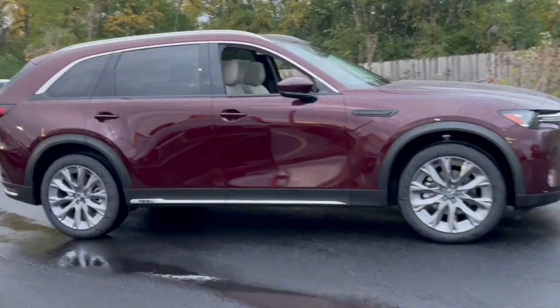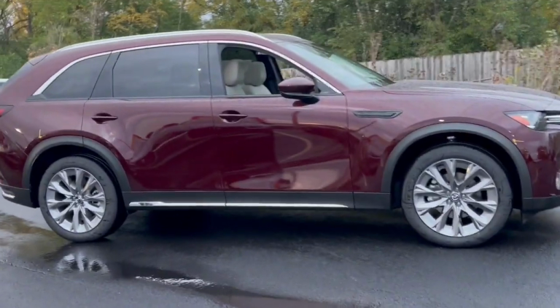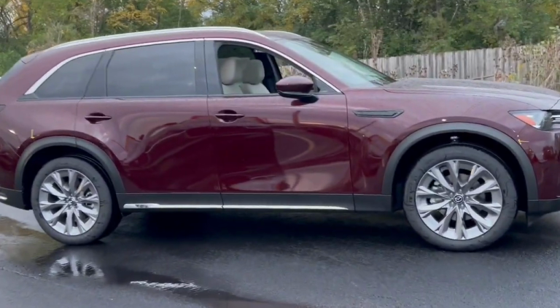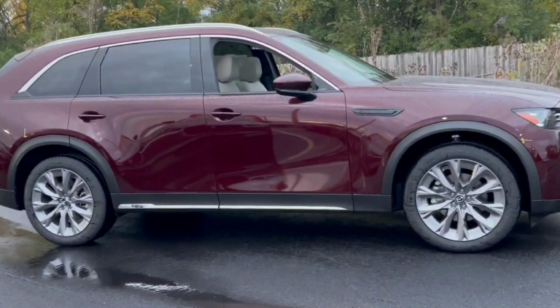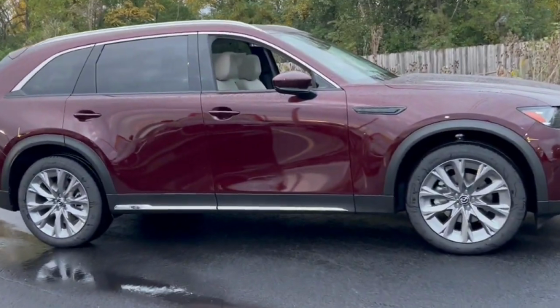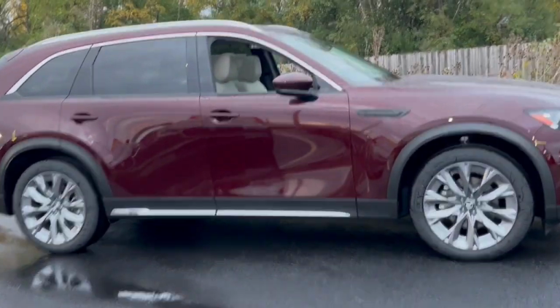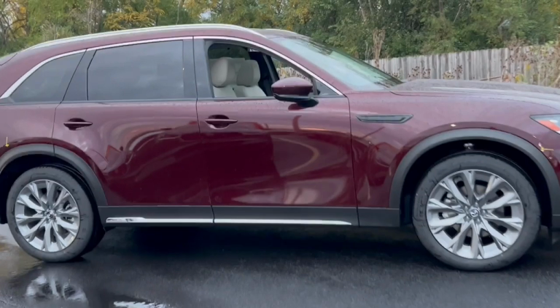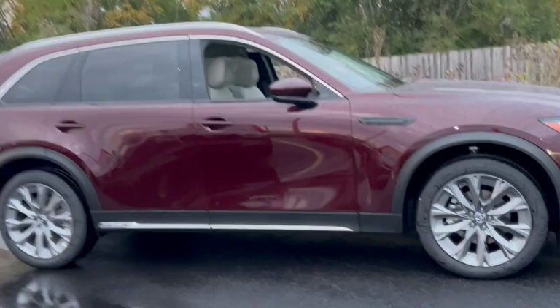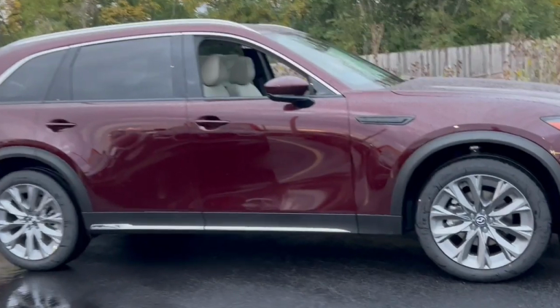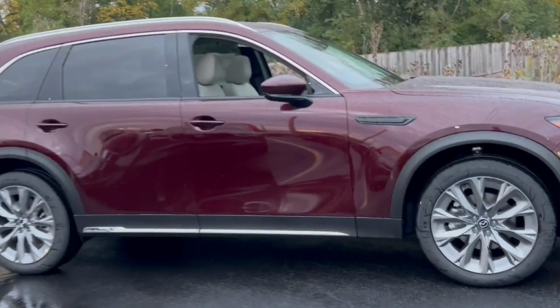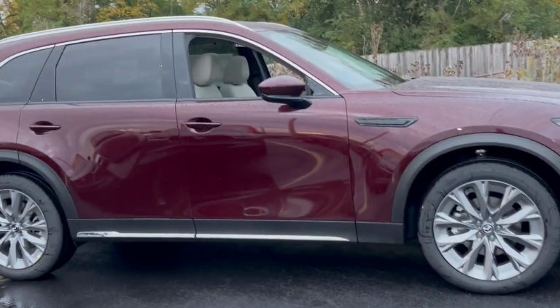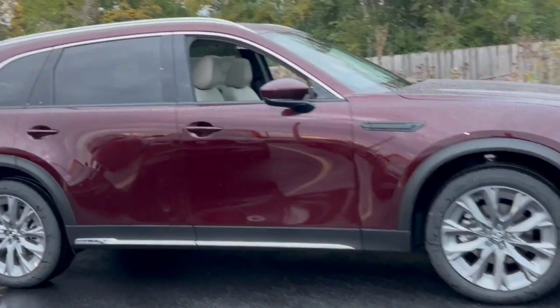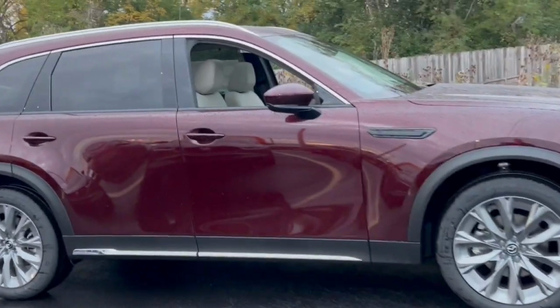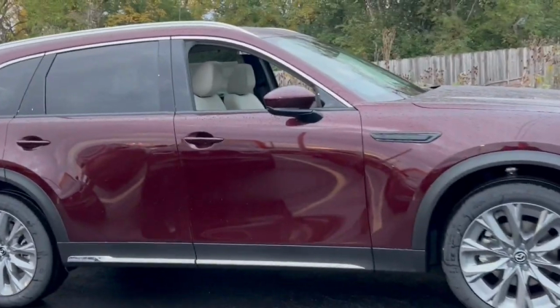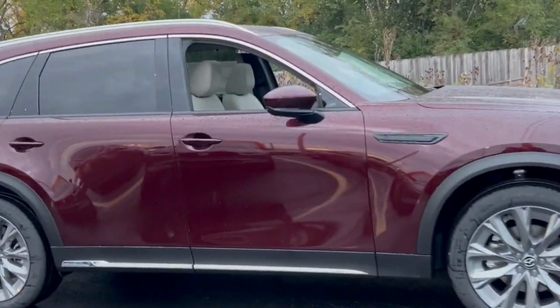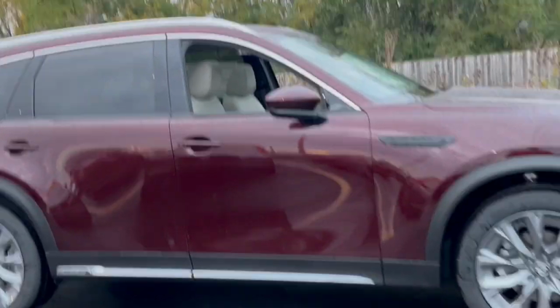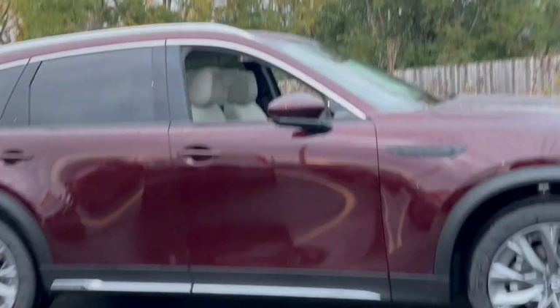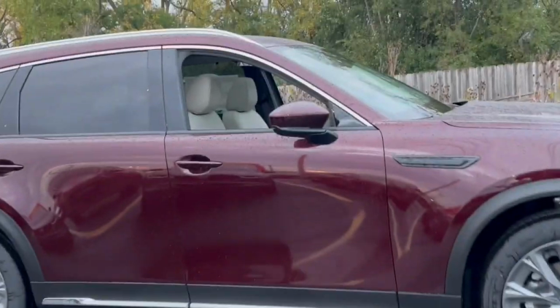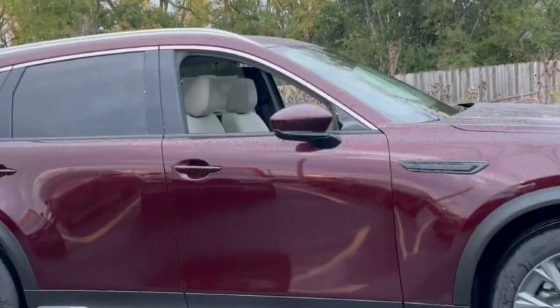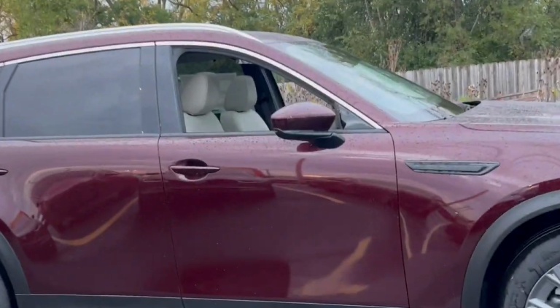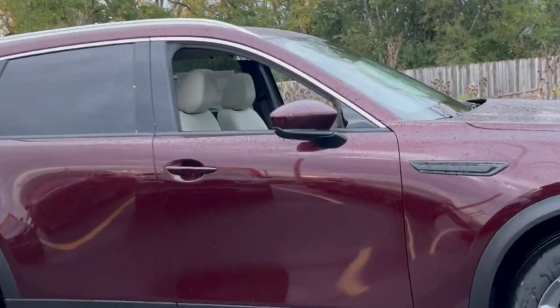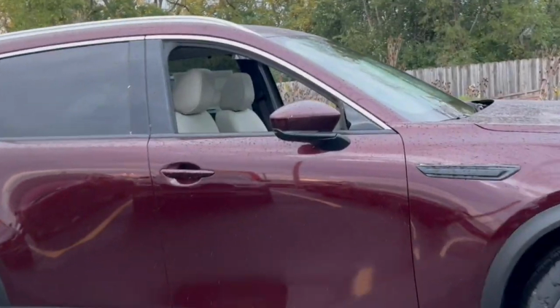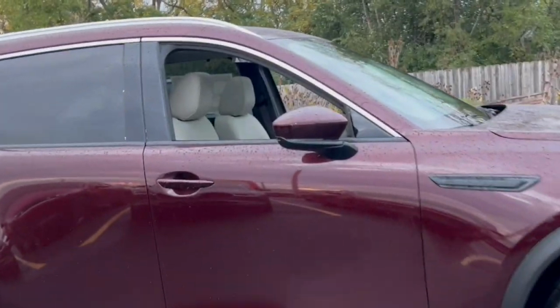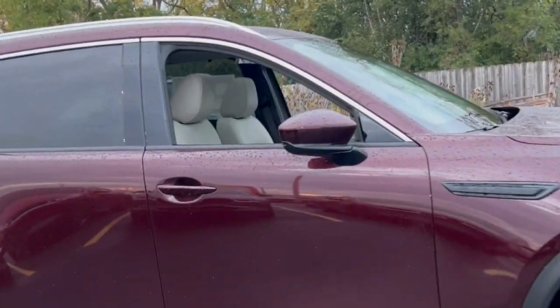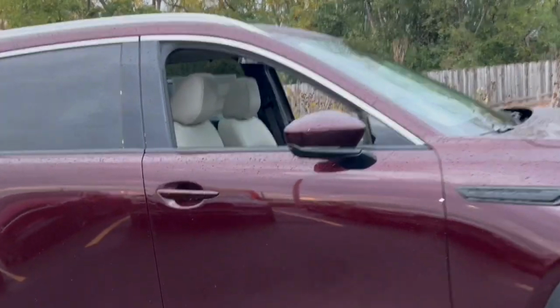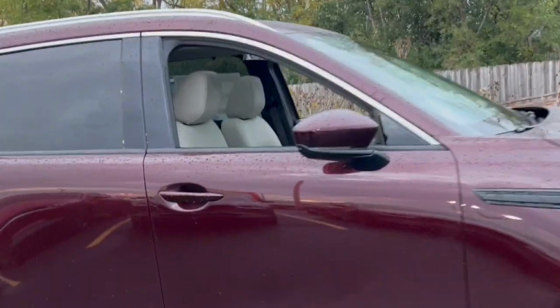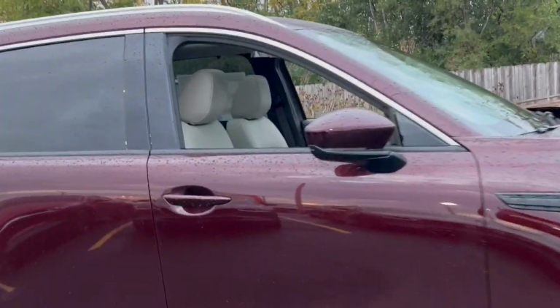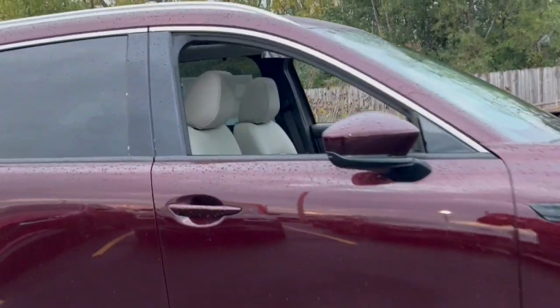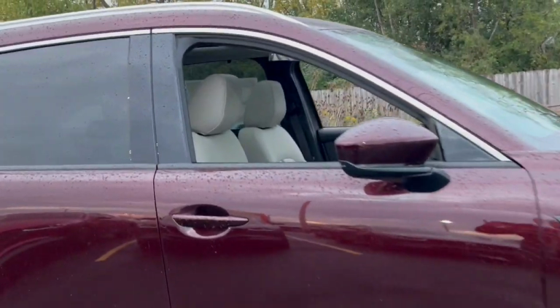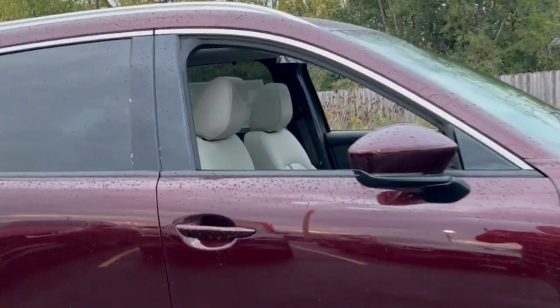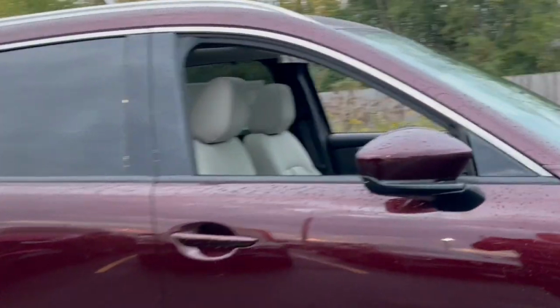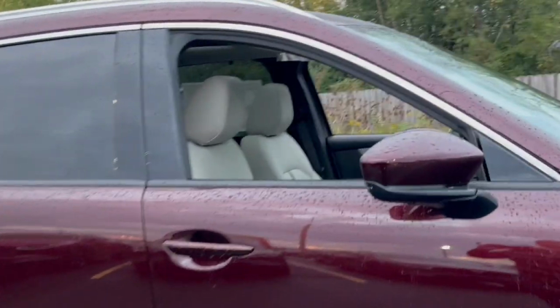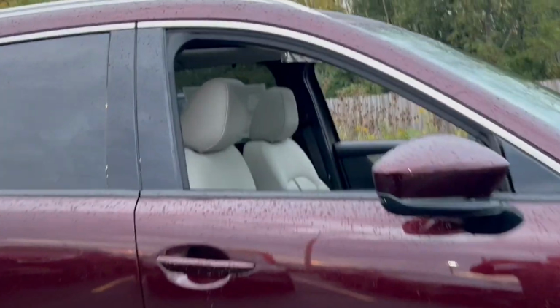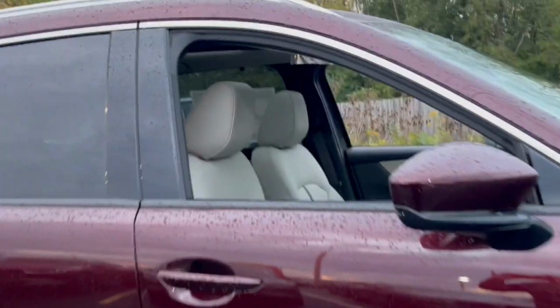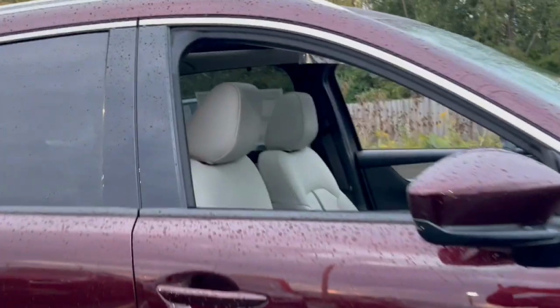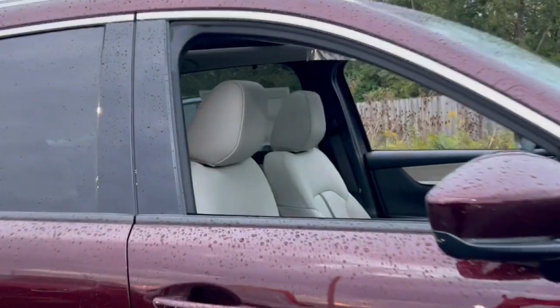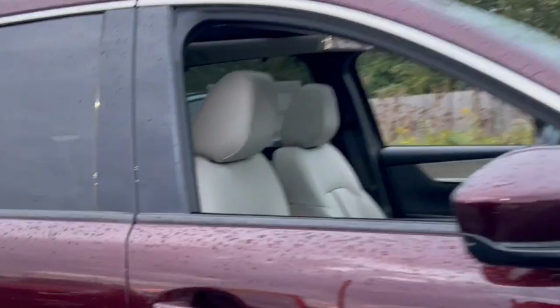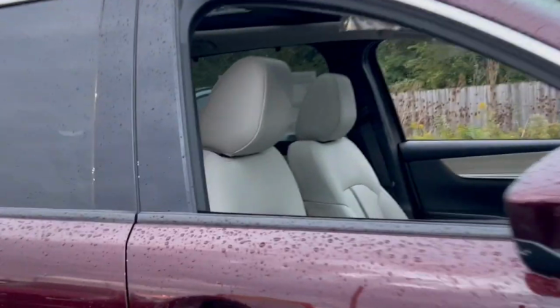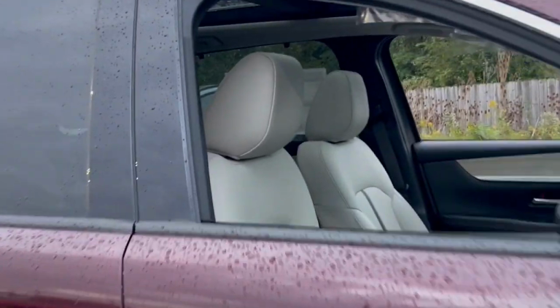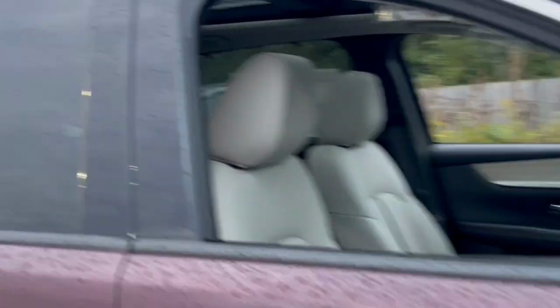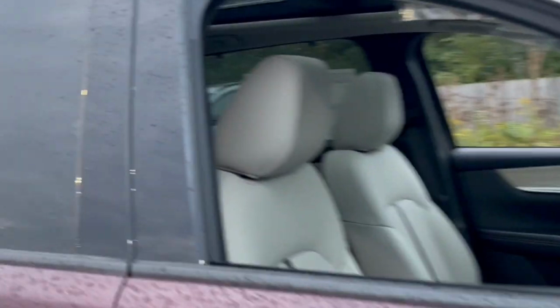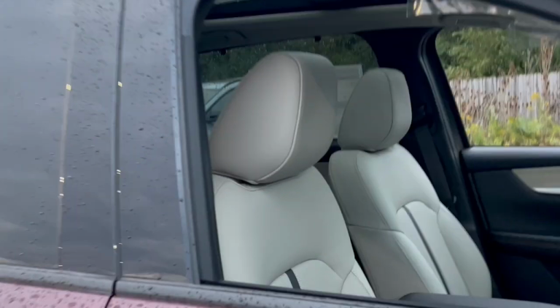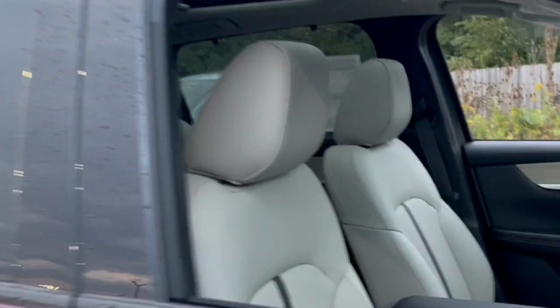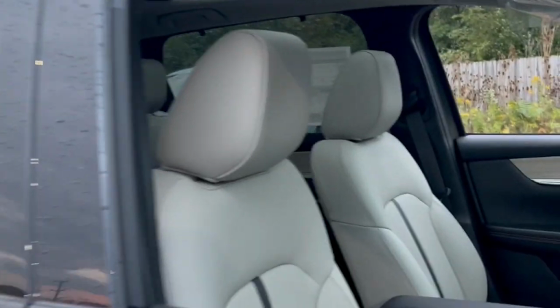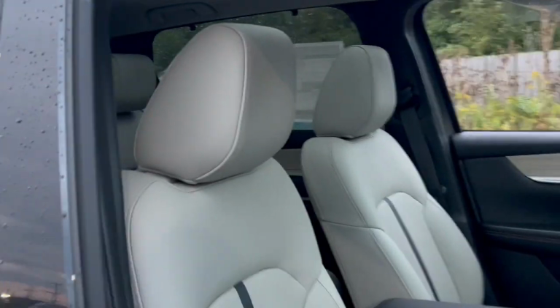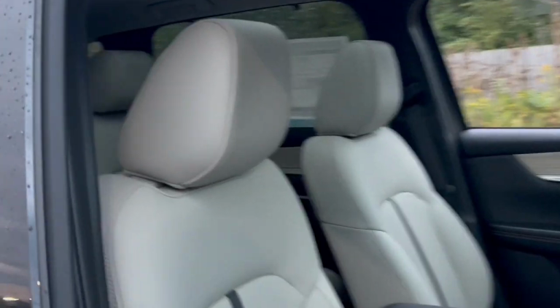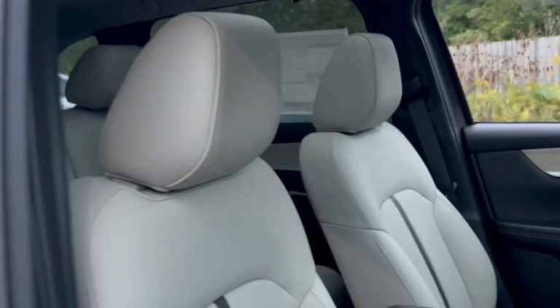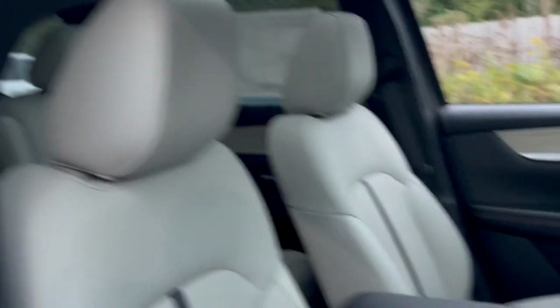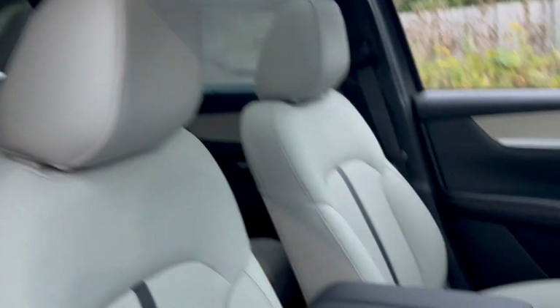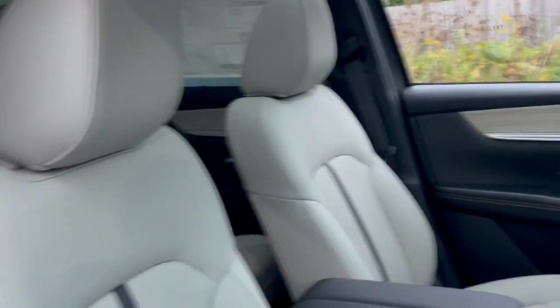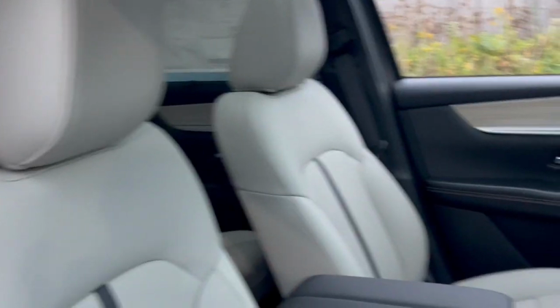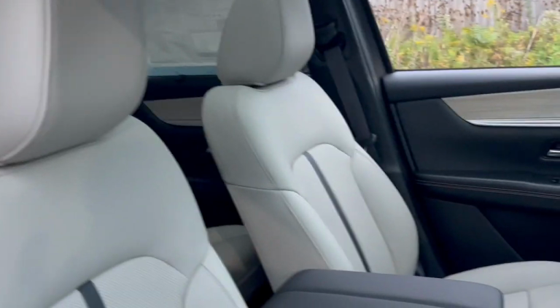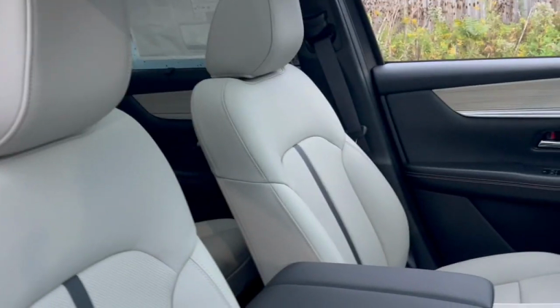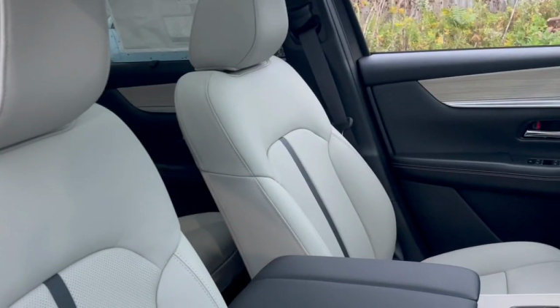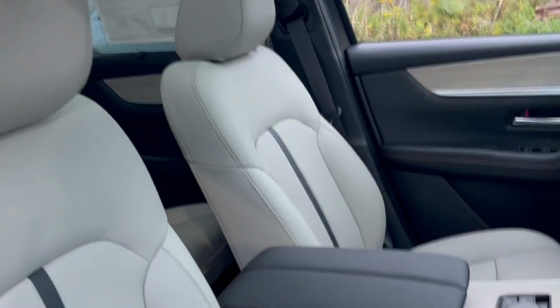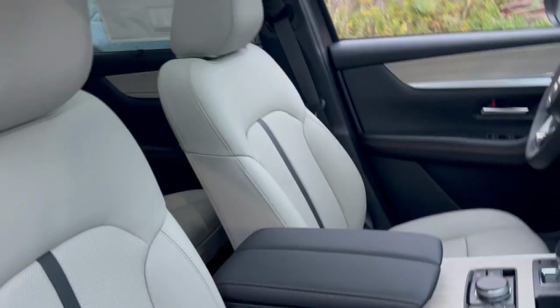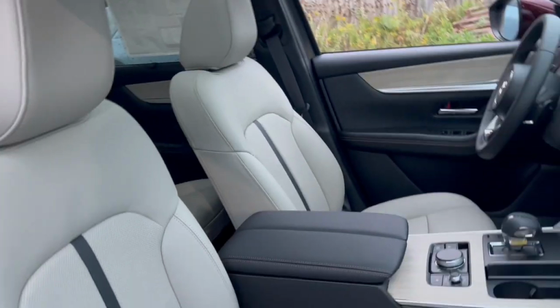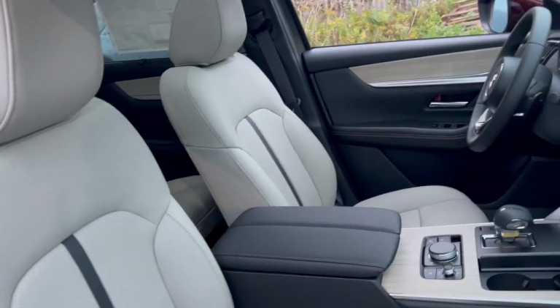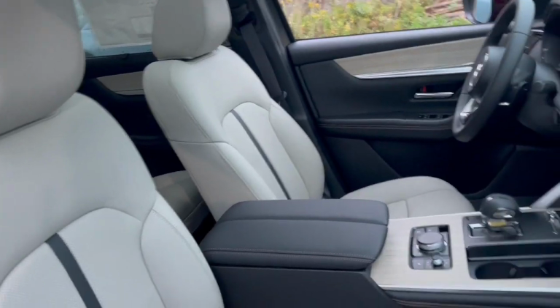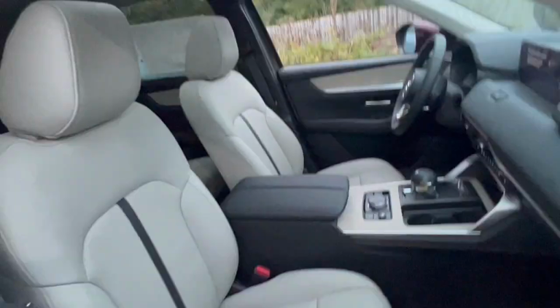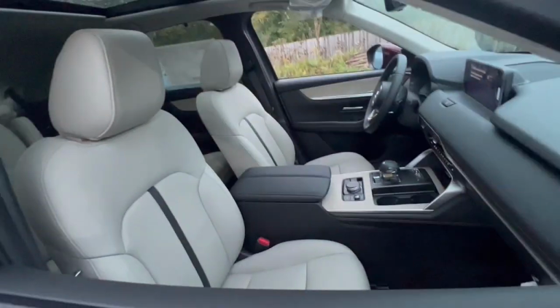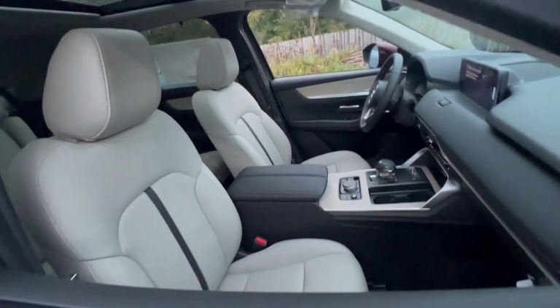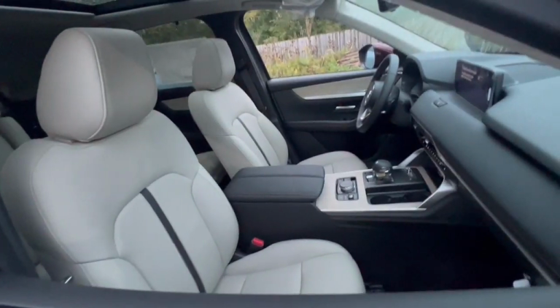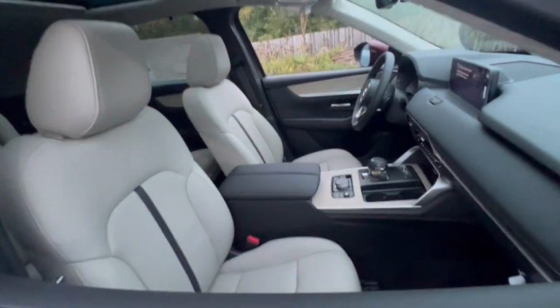Head-up display, panoramic roof, navigation system, keyless entry, moonroof, heated mirrors.